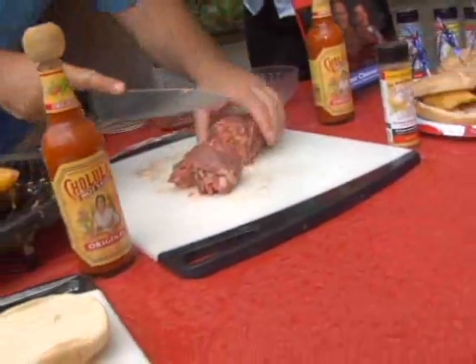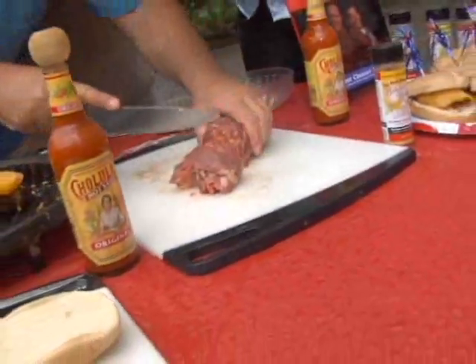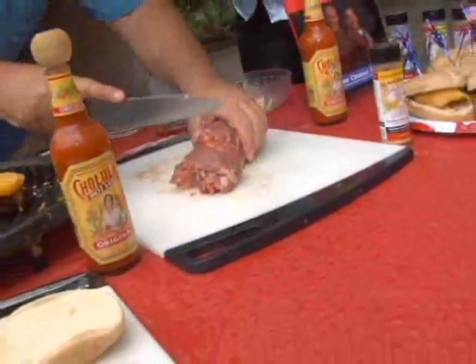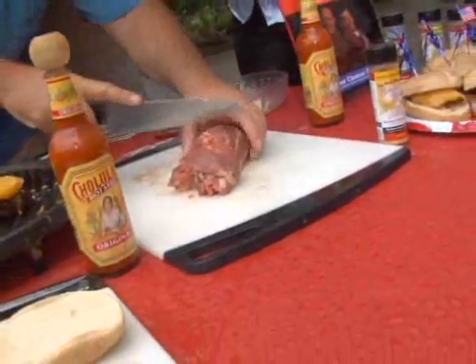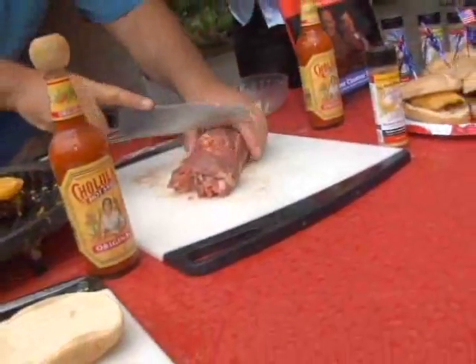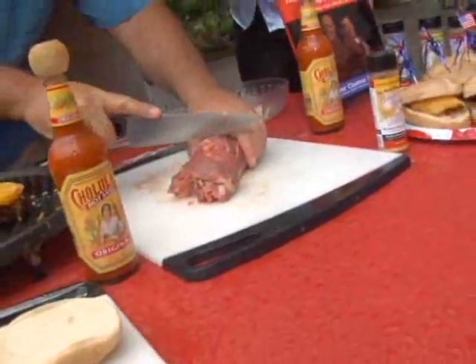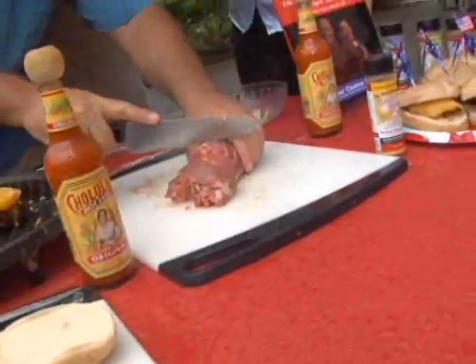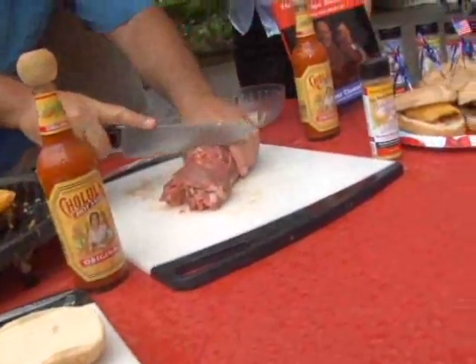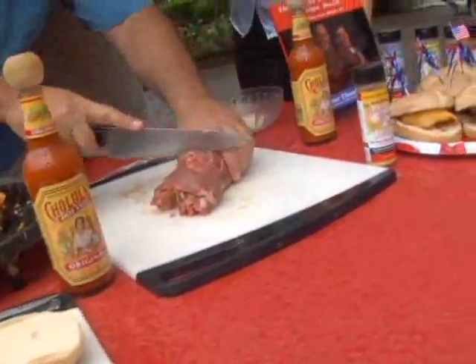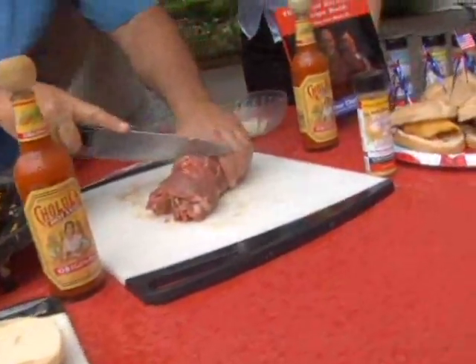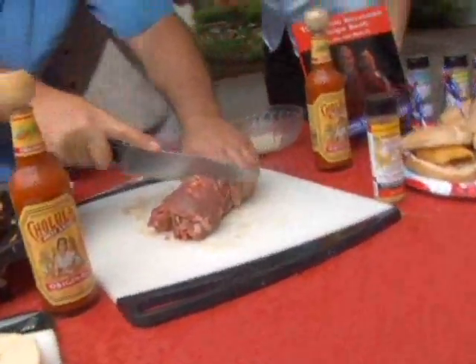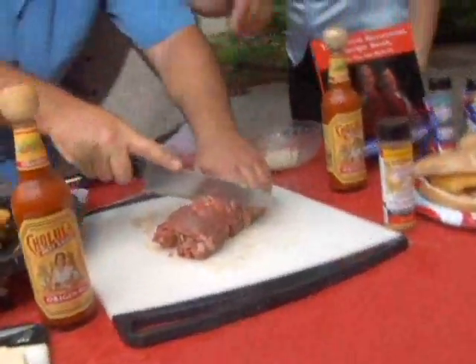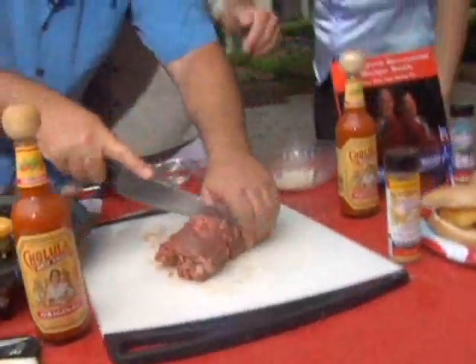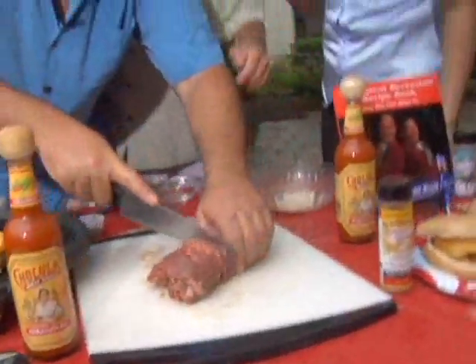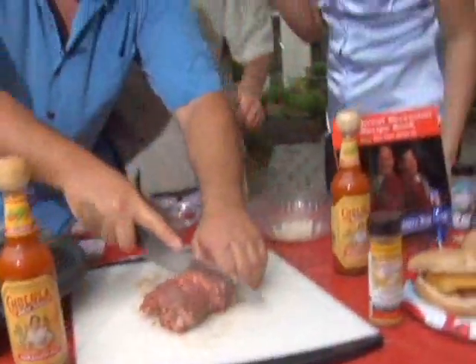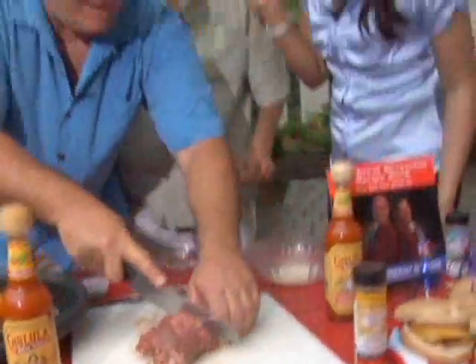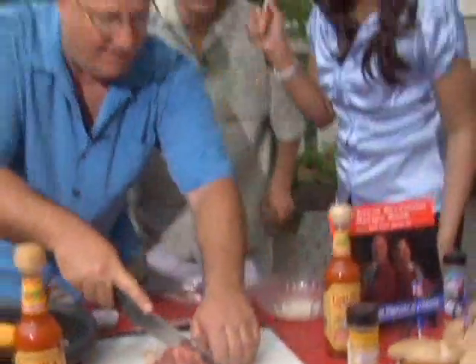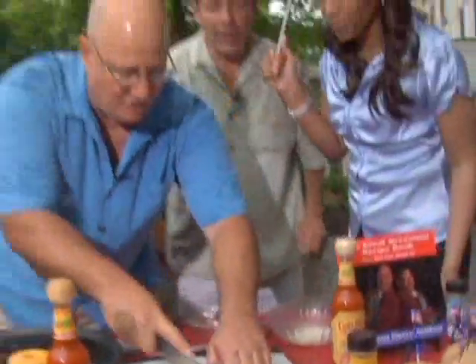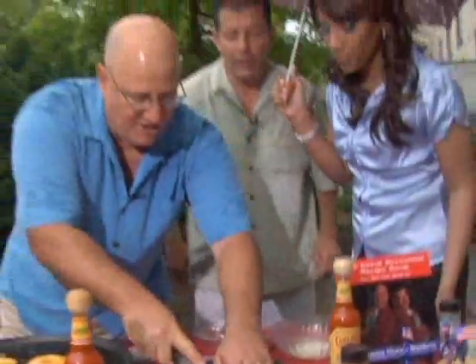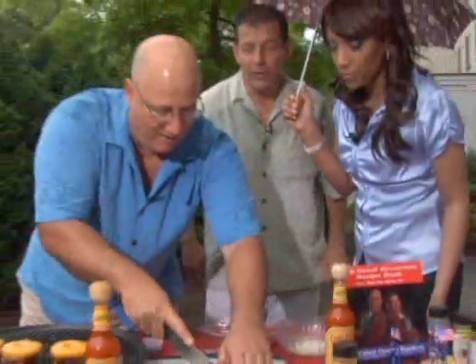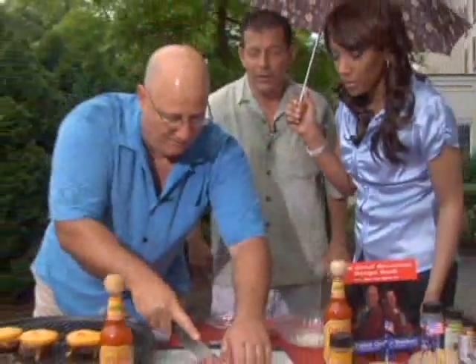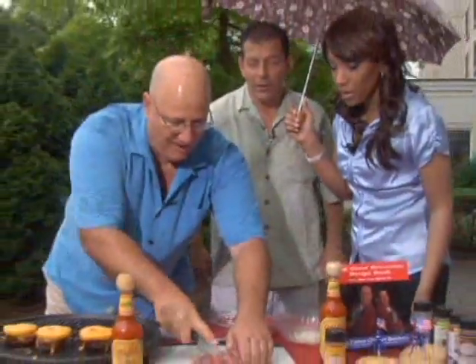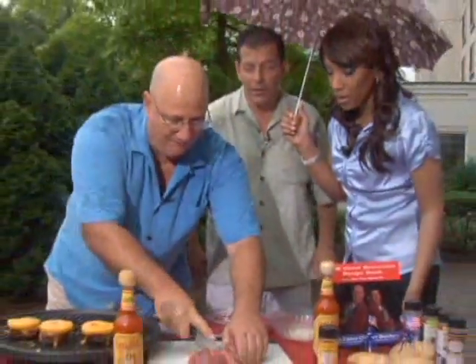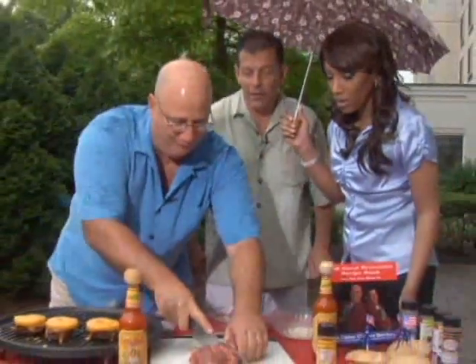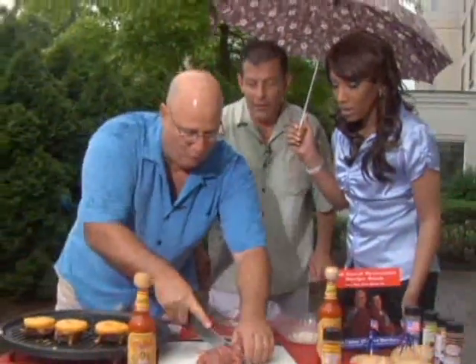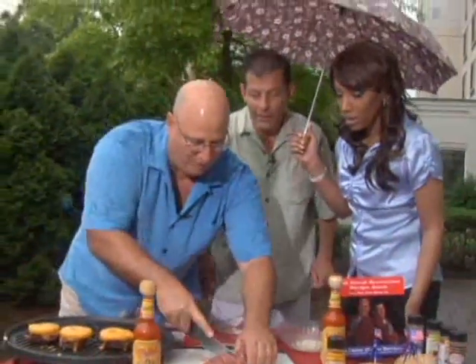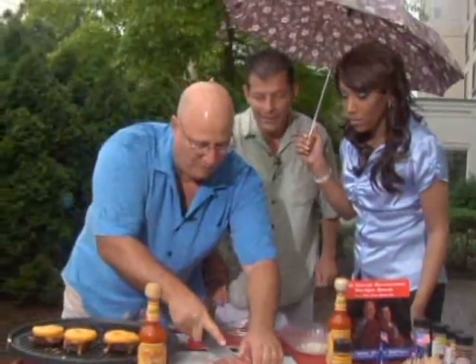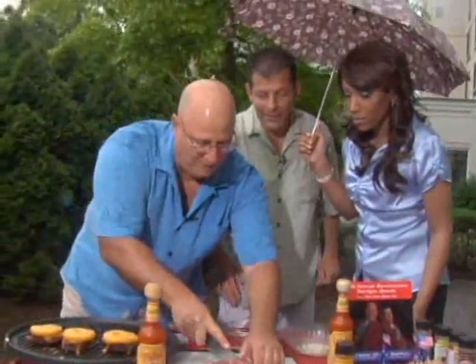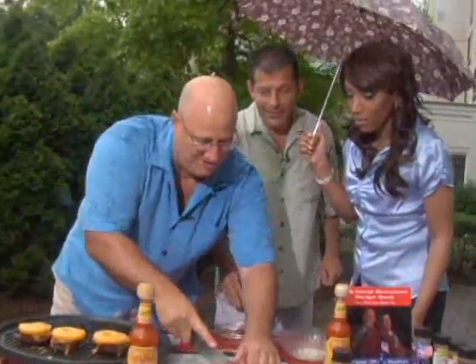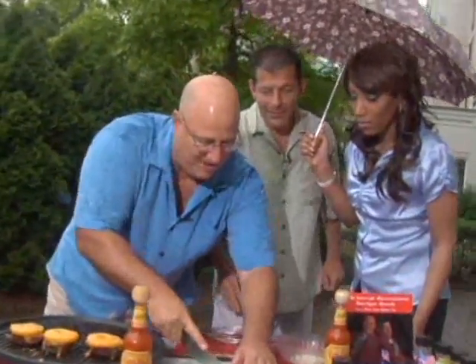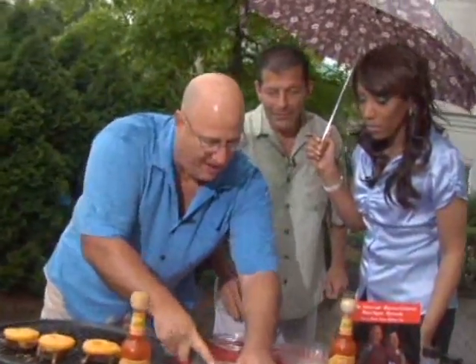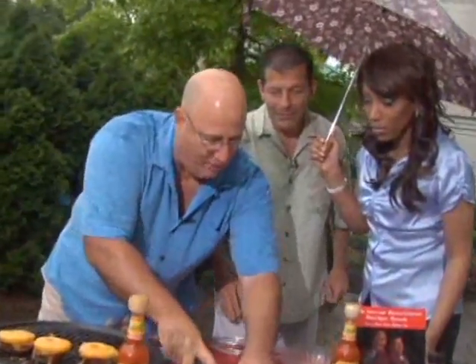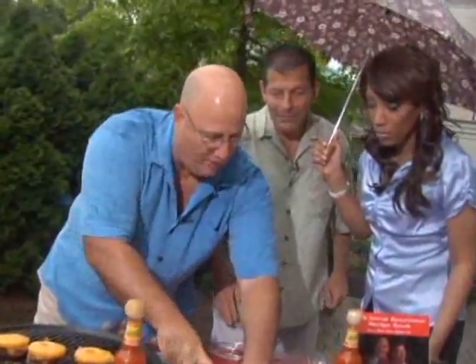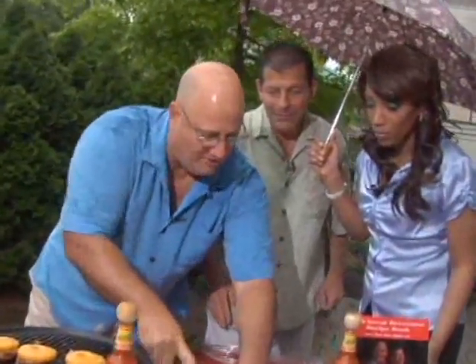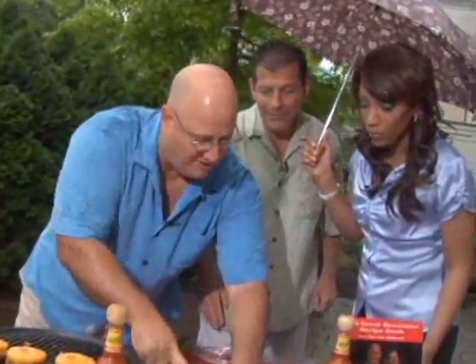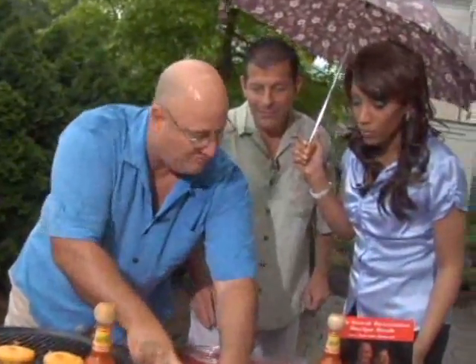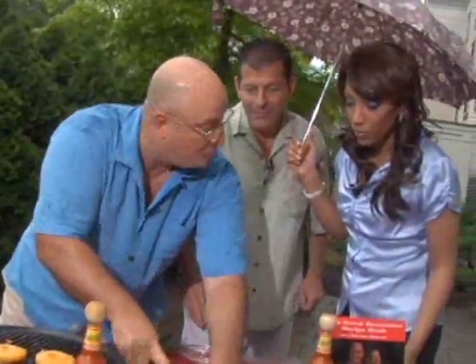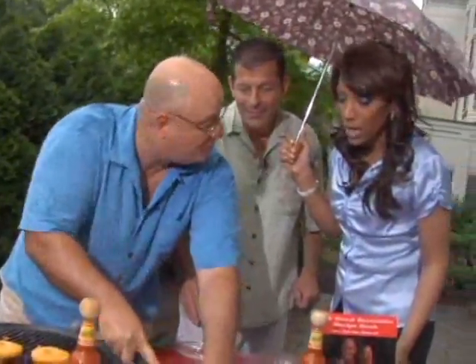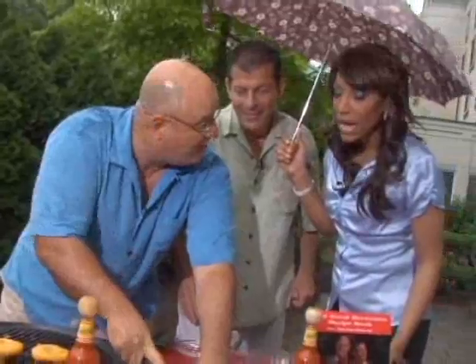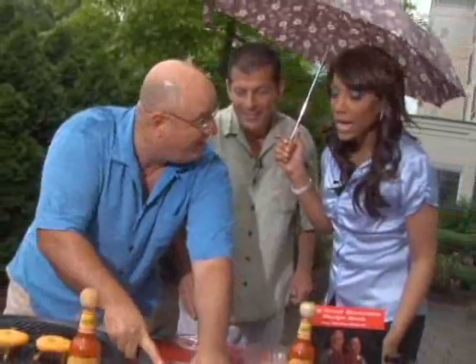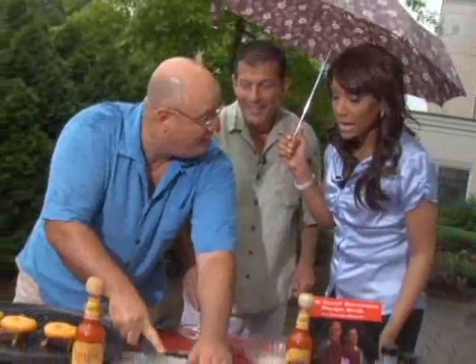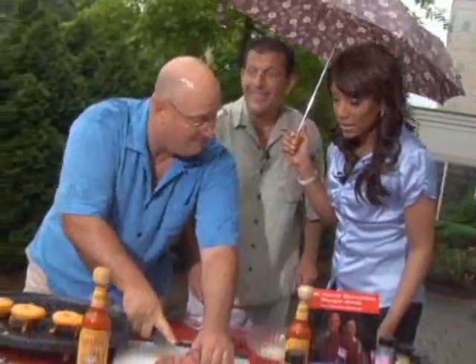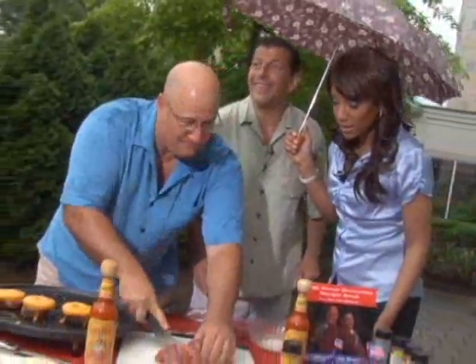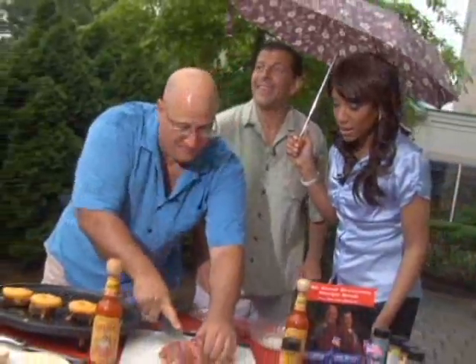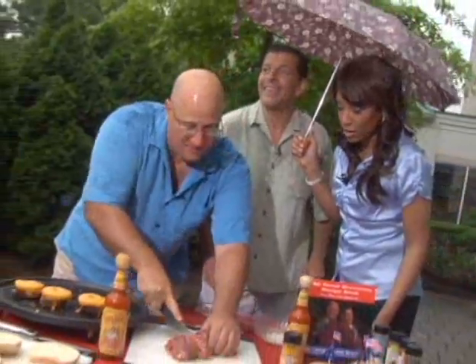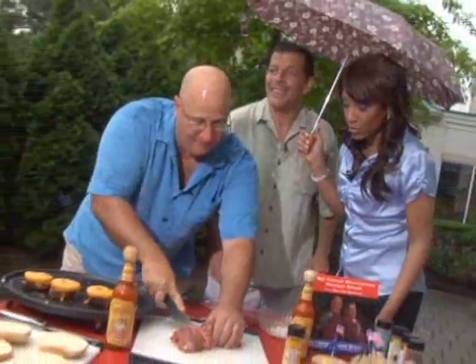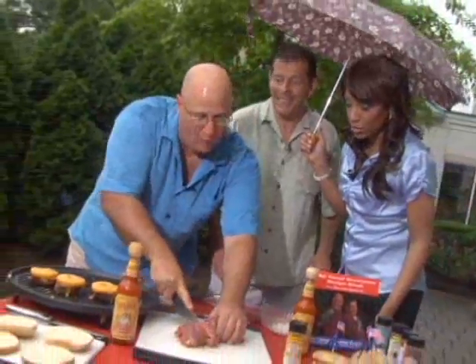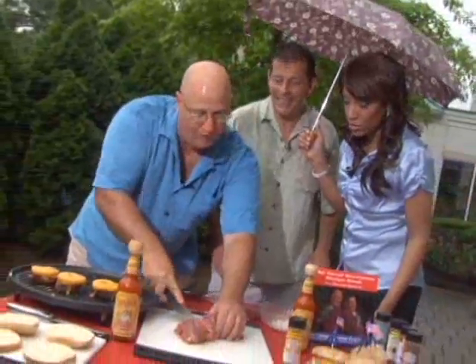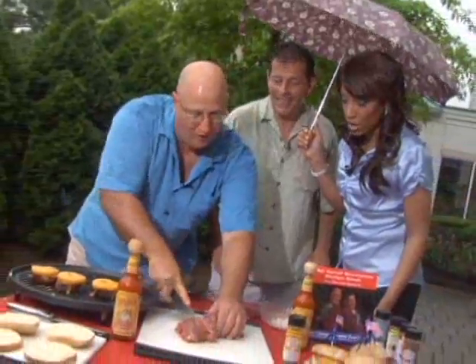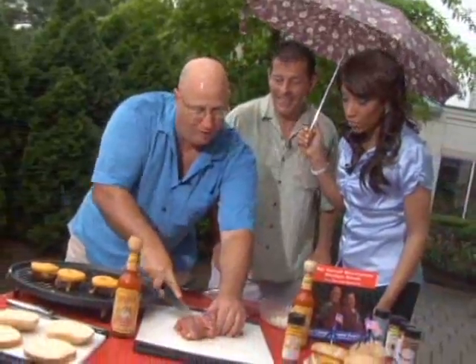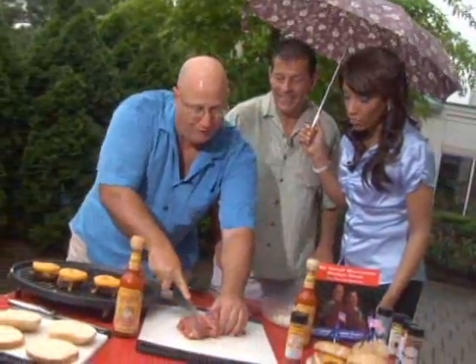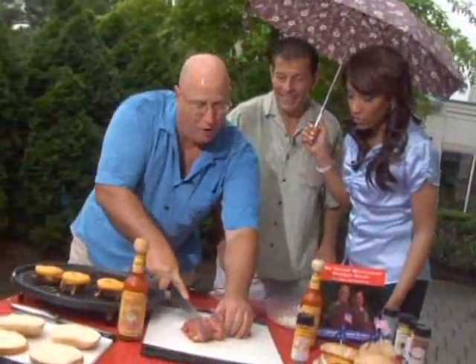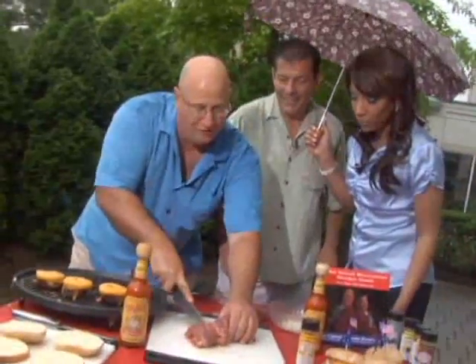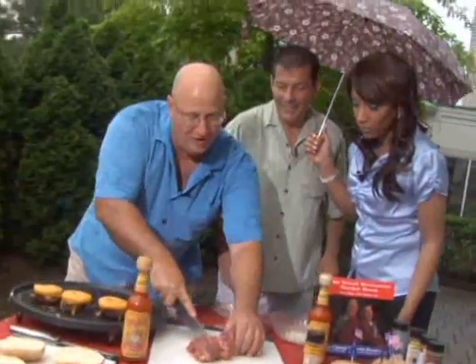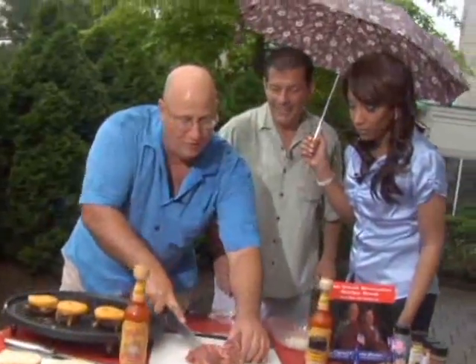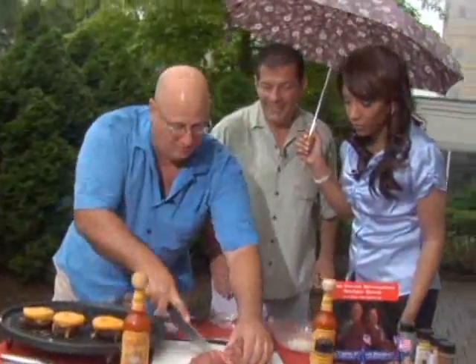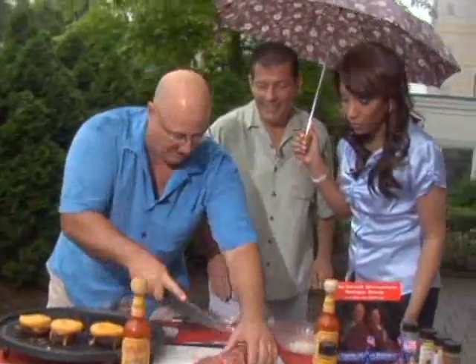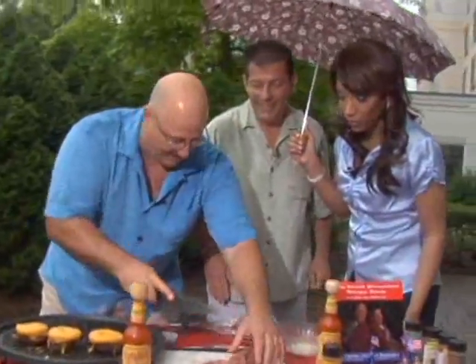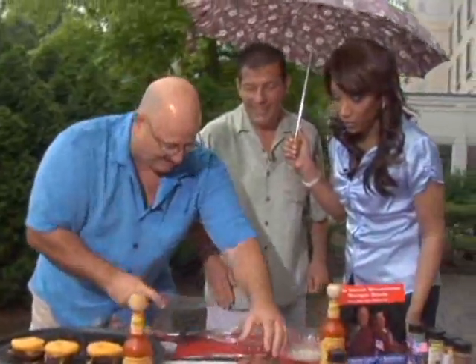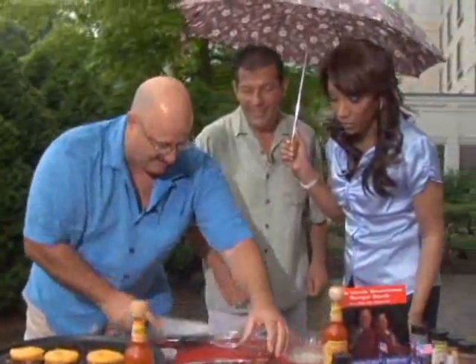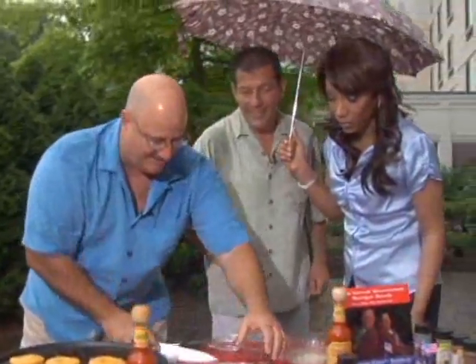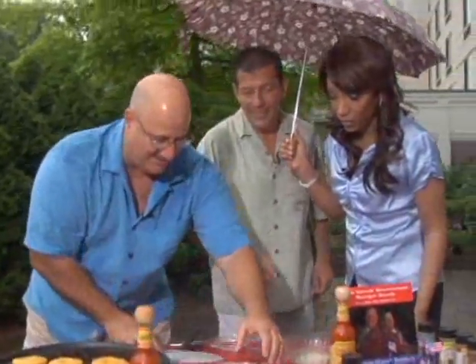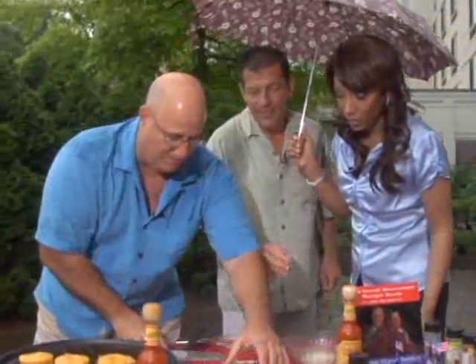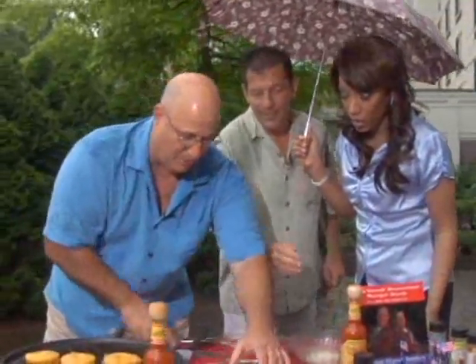Steve's a professional — he can cut anything. But you'll see how it does push down. If it was a little frozen, it would be nice and simple.